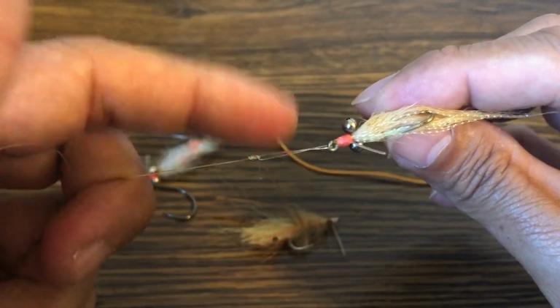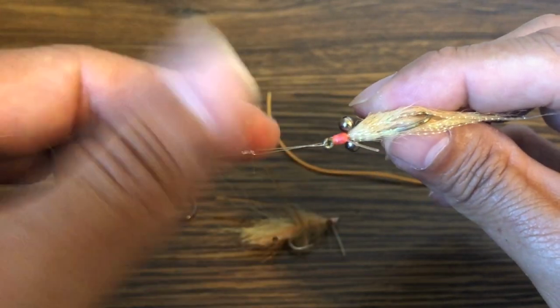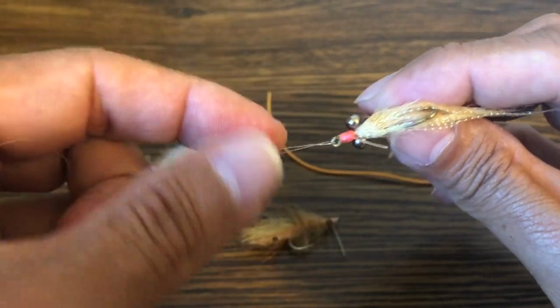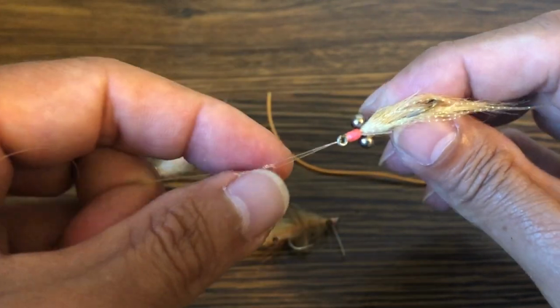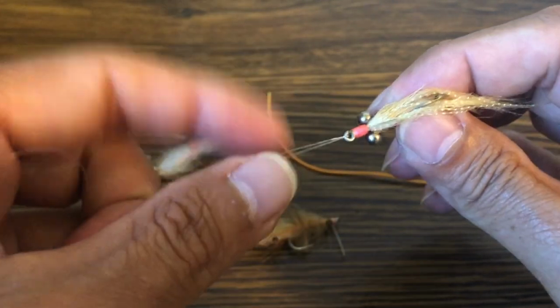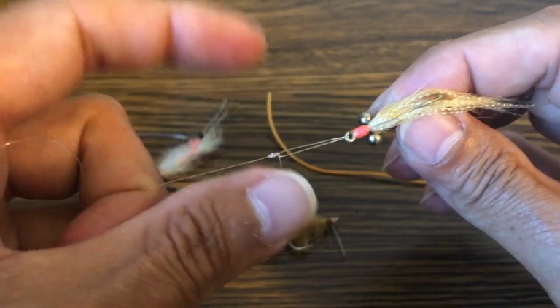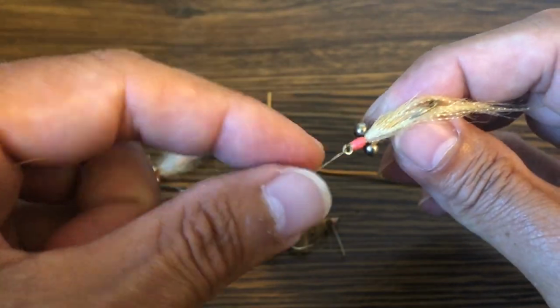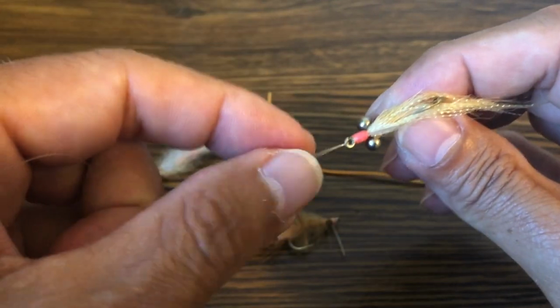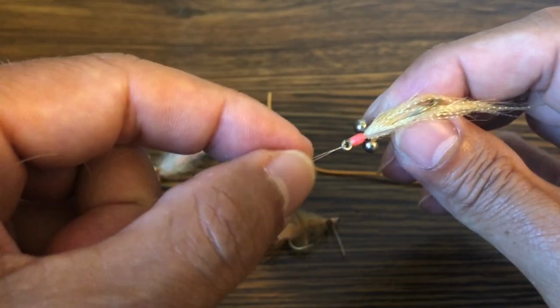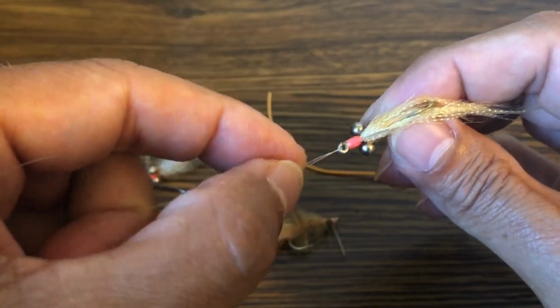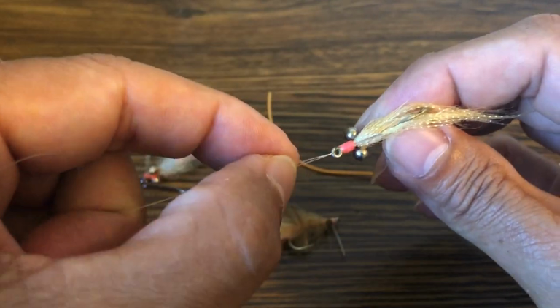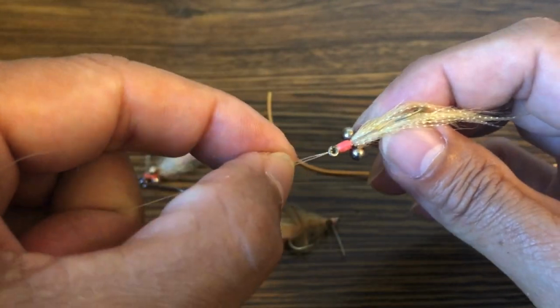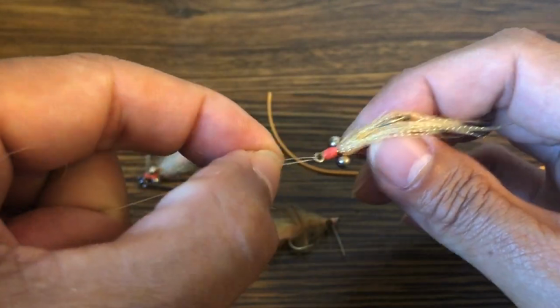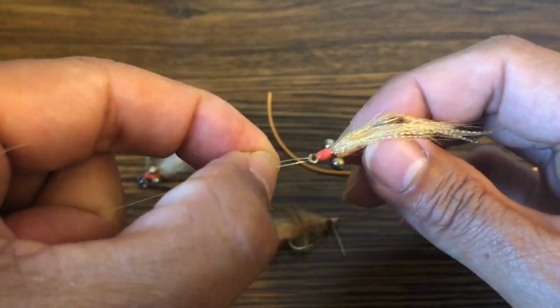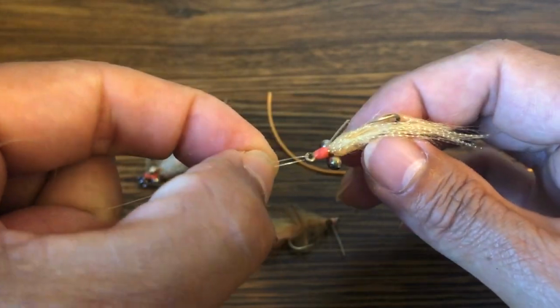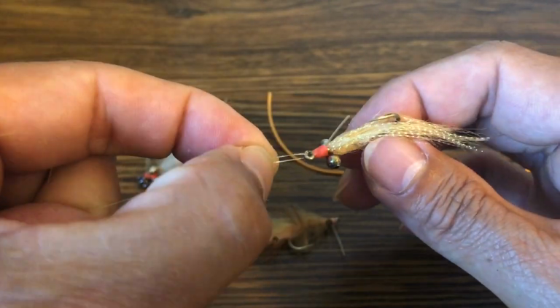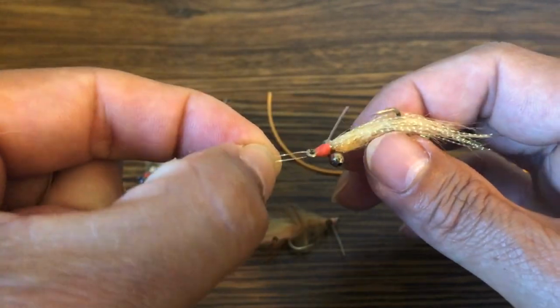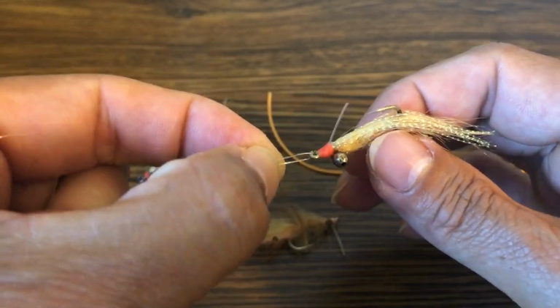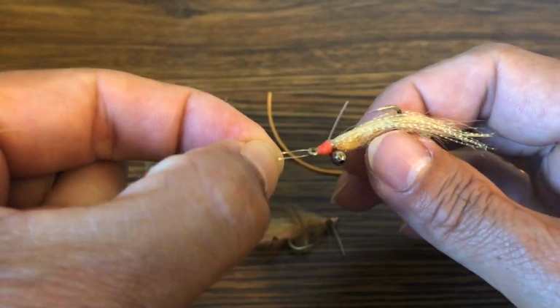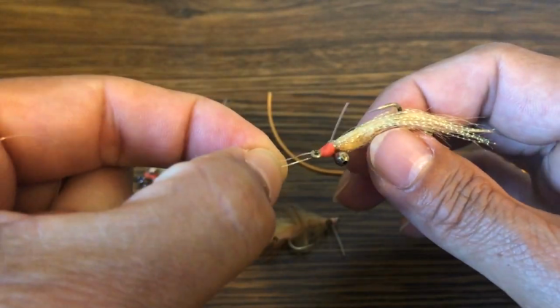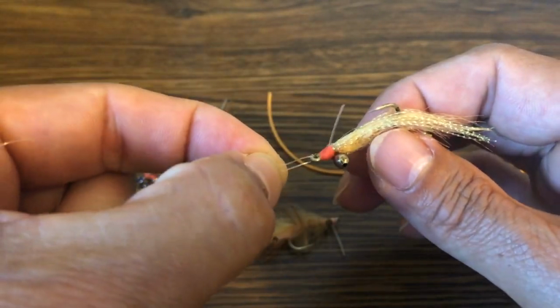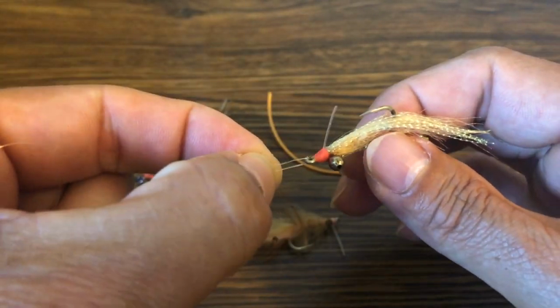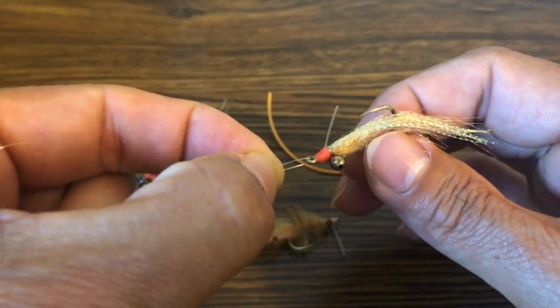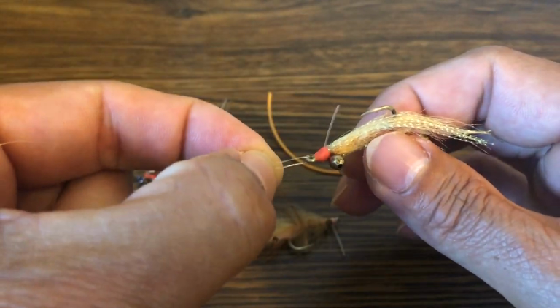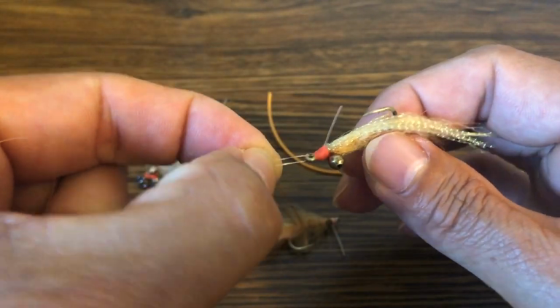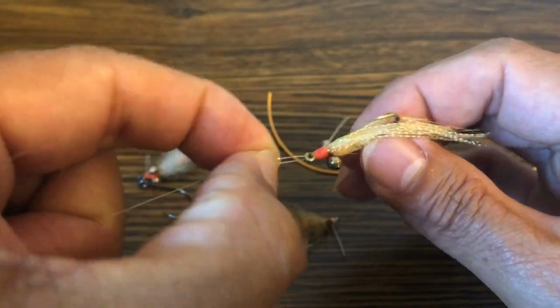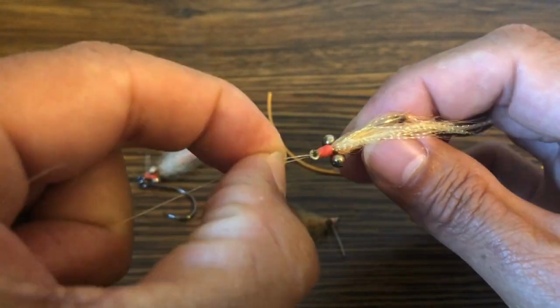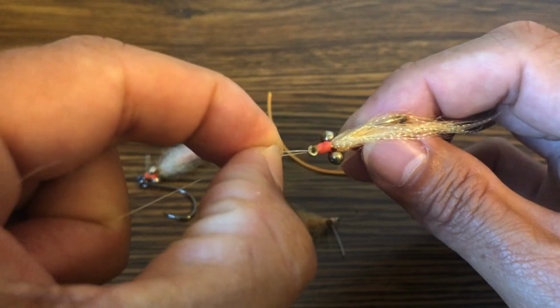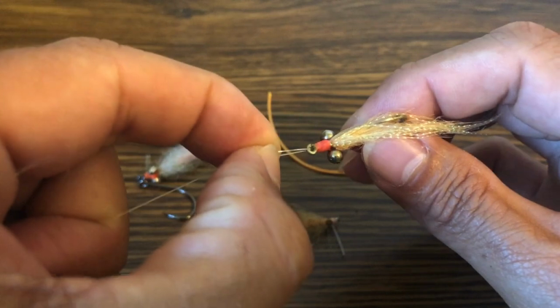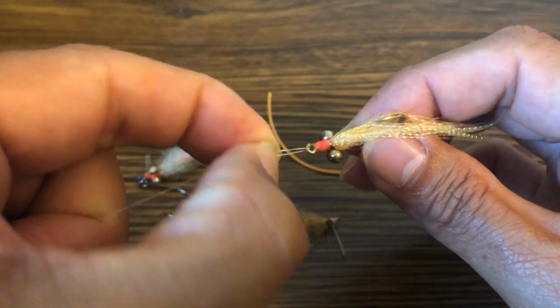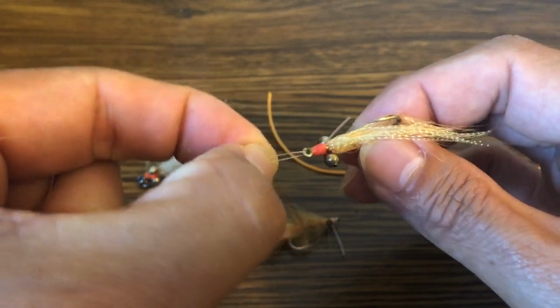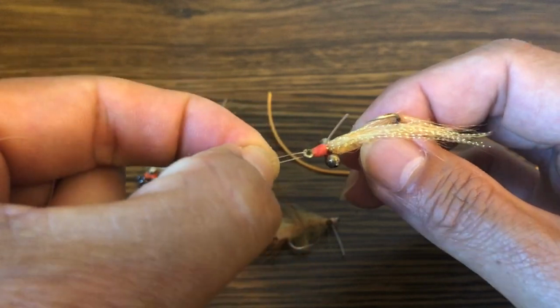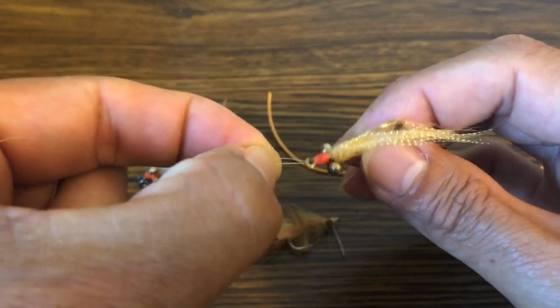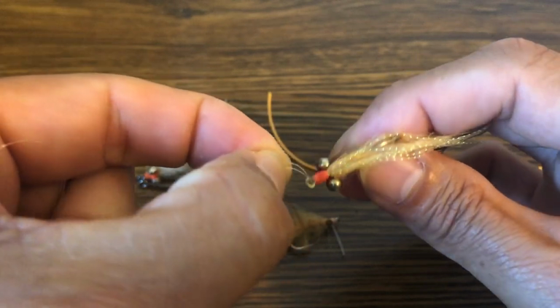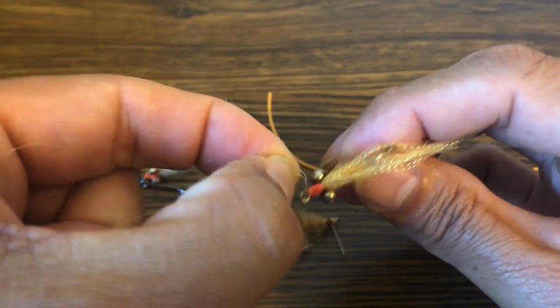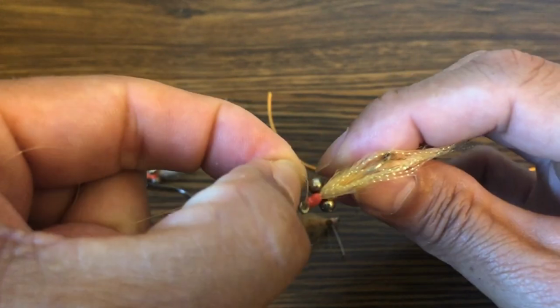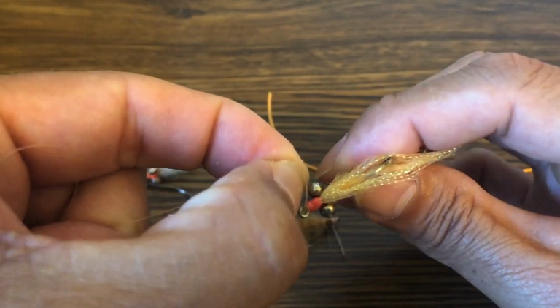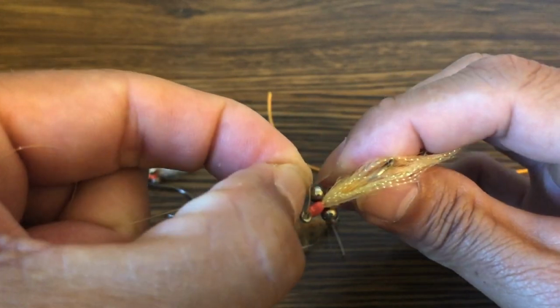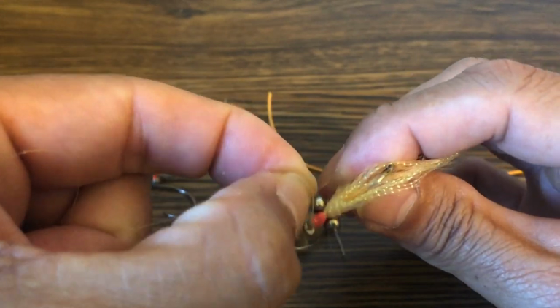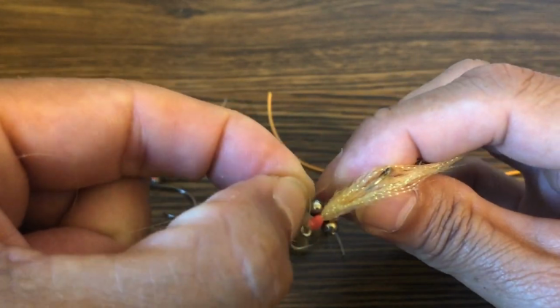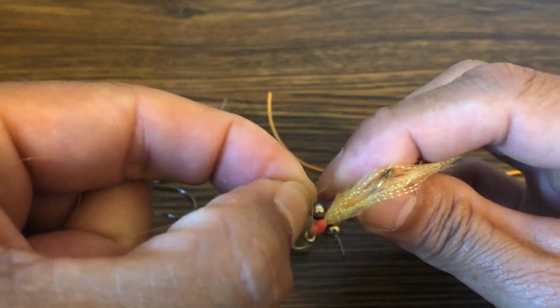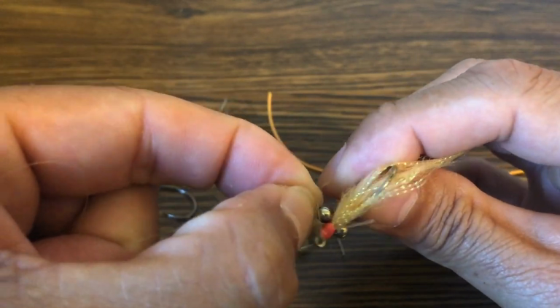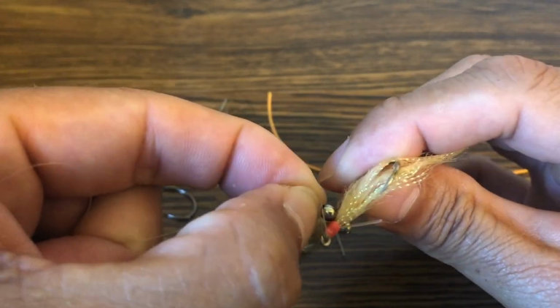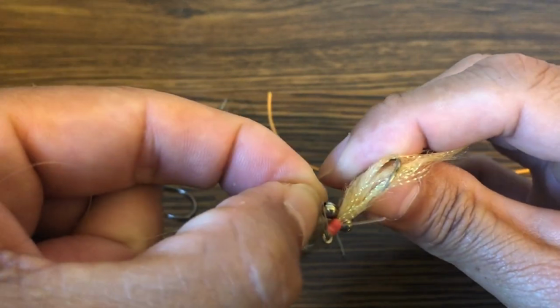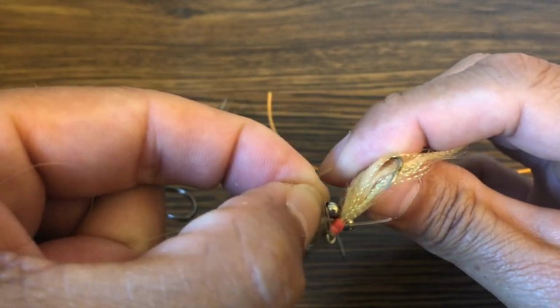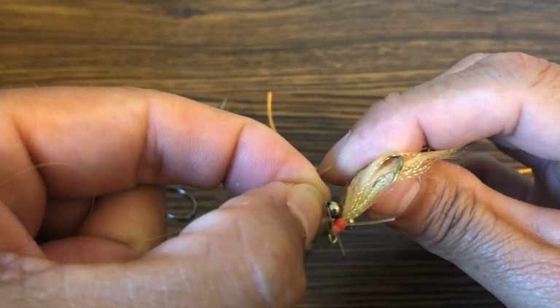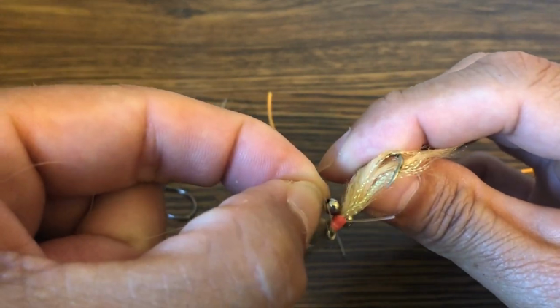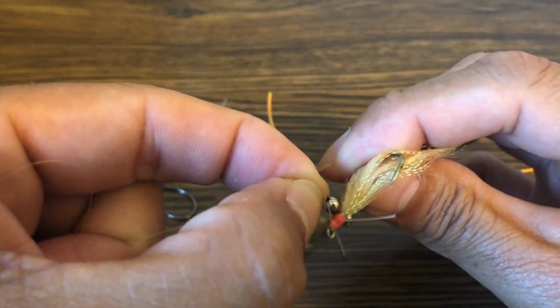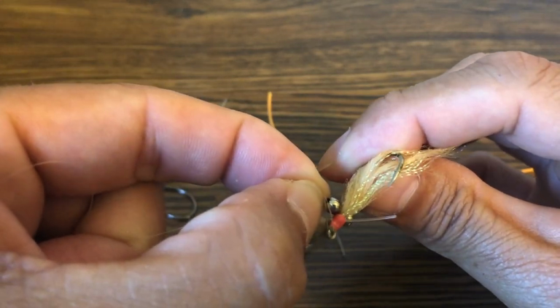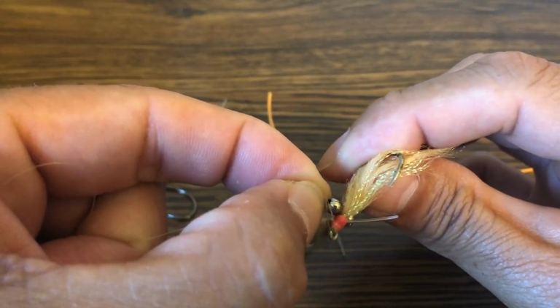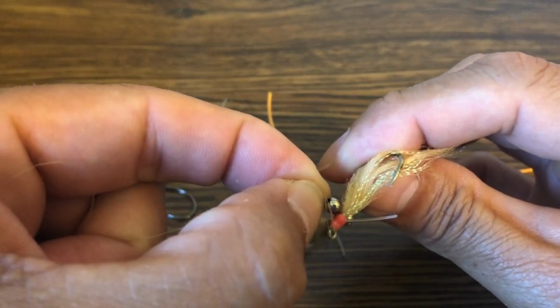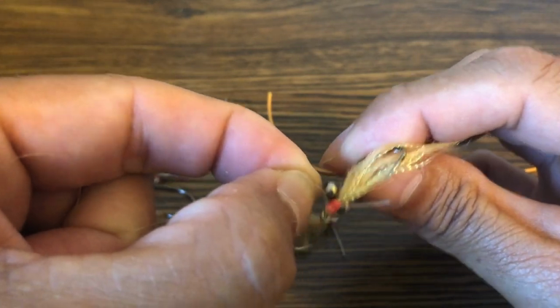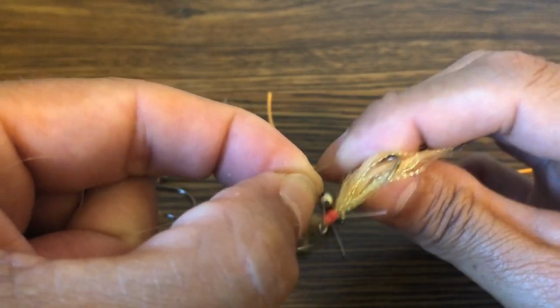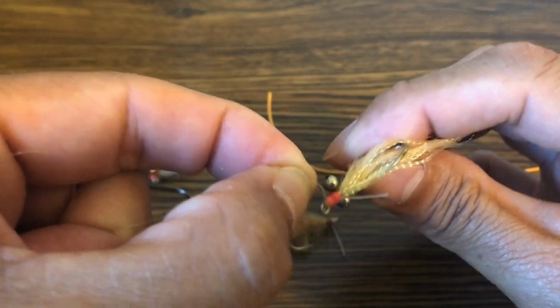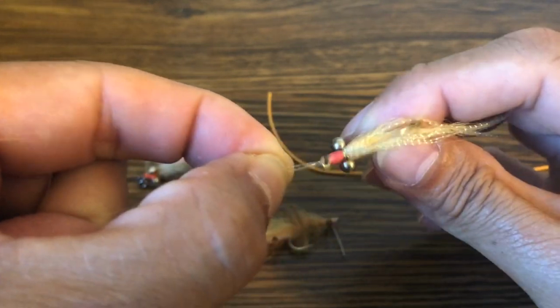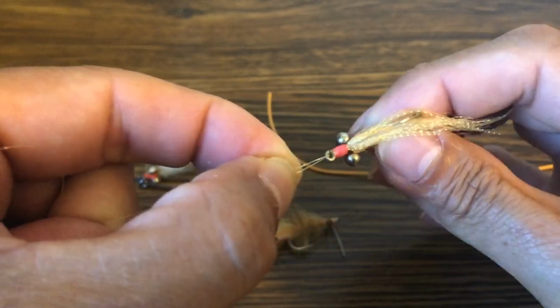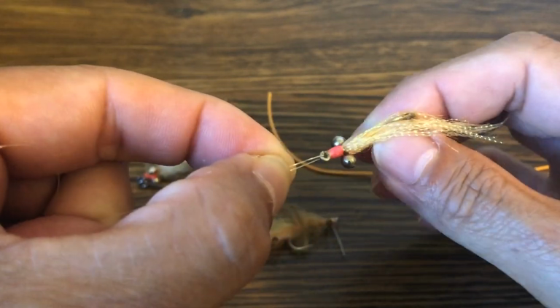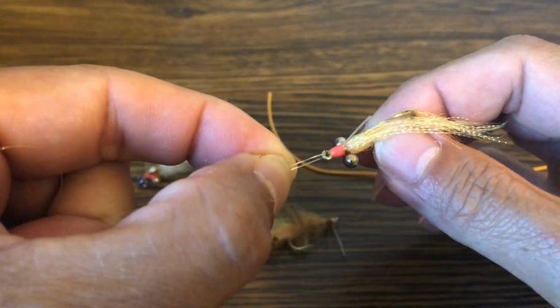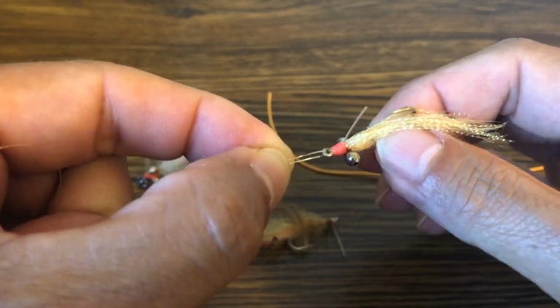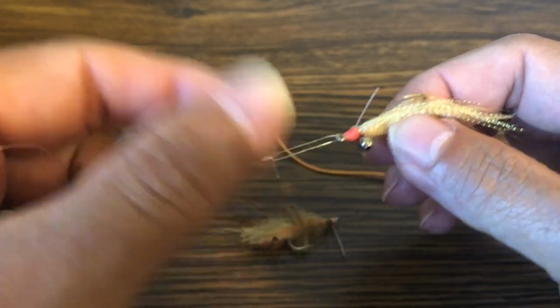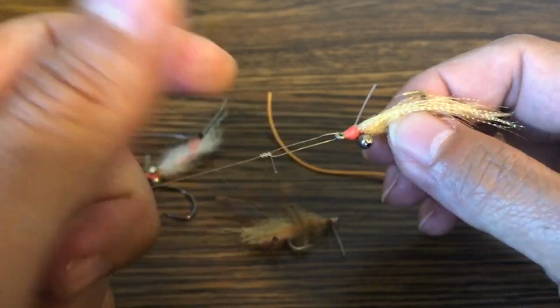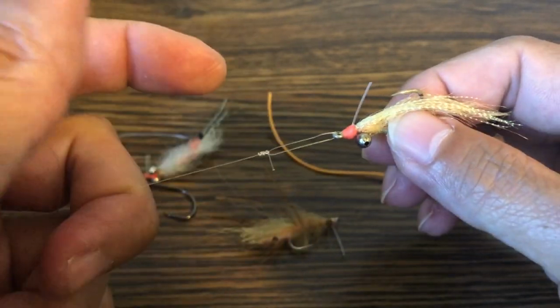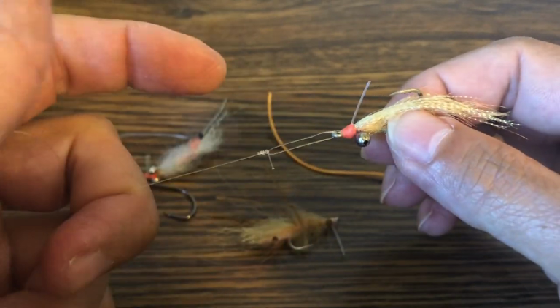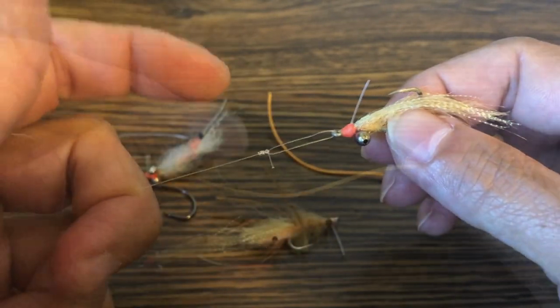there's a spot where the bead chain is split that could slice the leader and cut it. So this non-slip loop should be about this big — small enough that it cannot get around the eye of the fly.